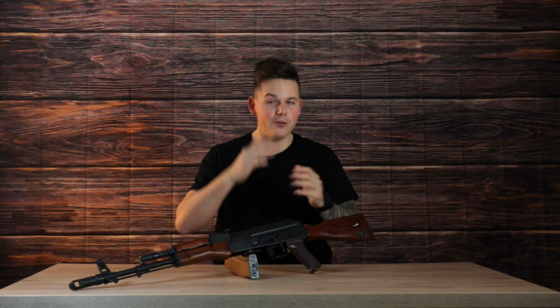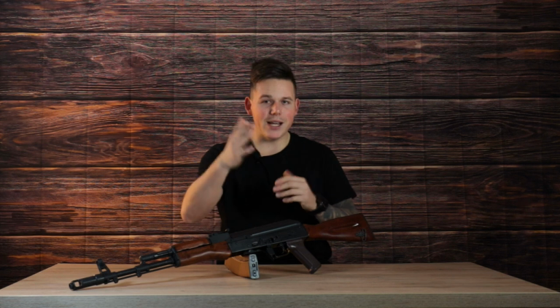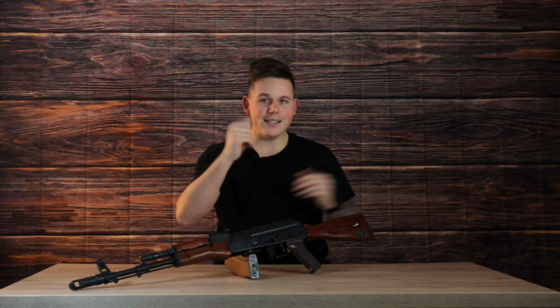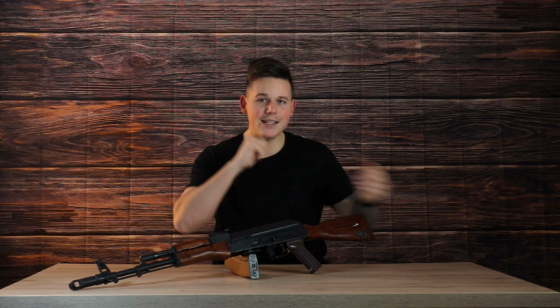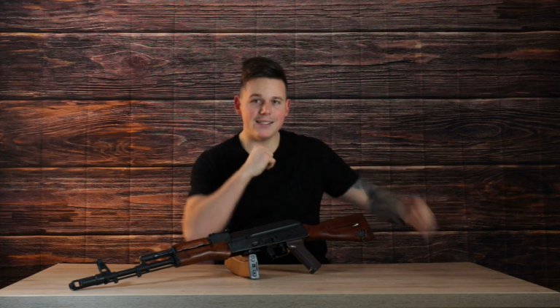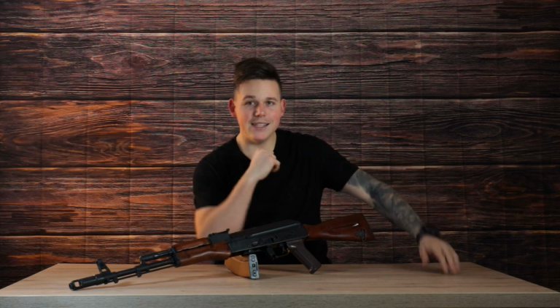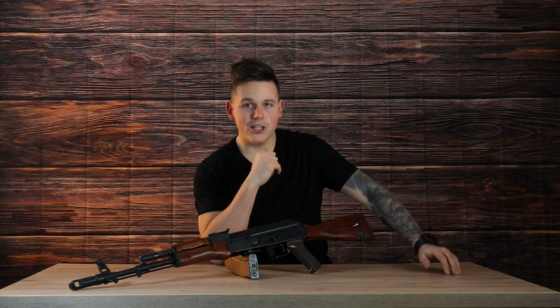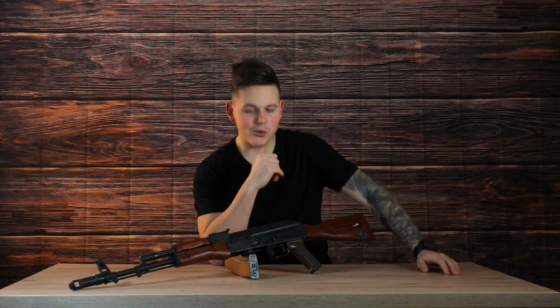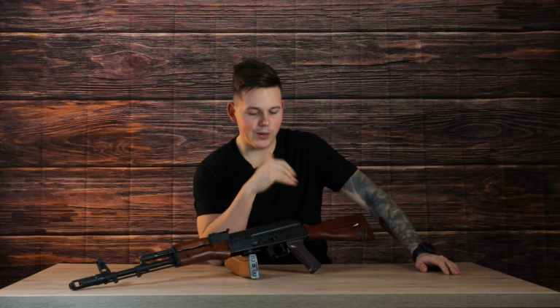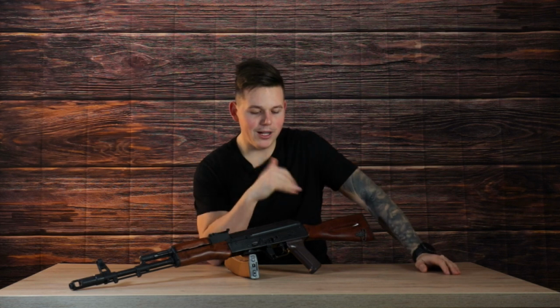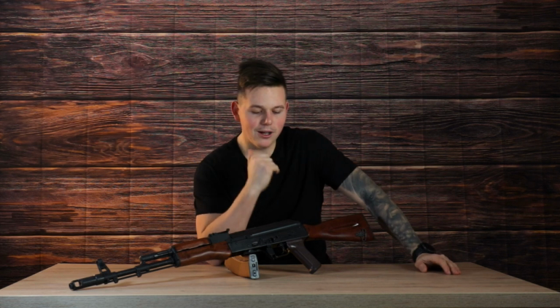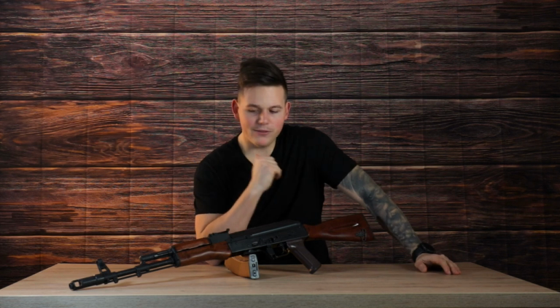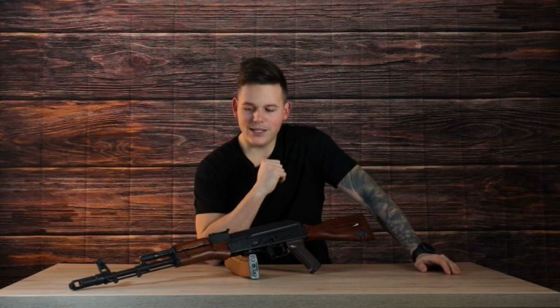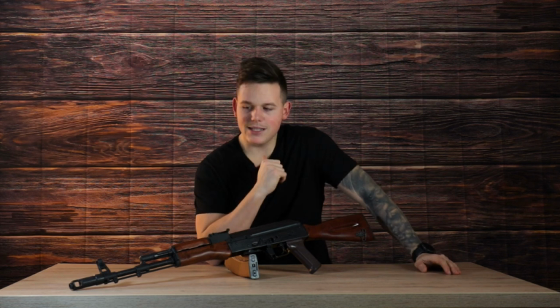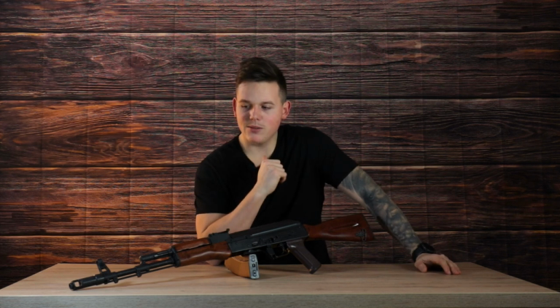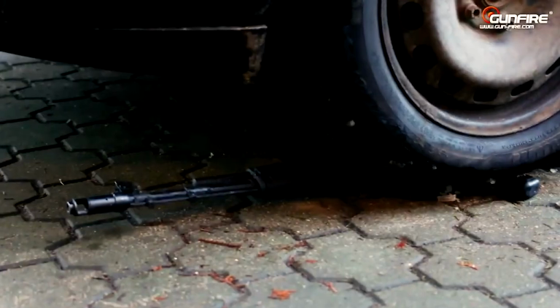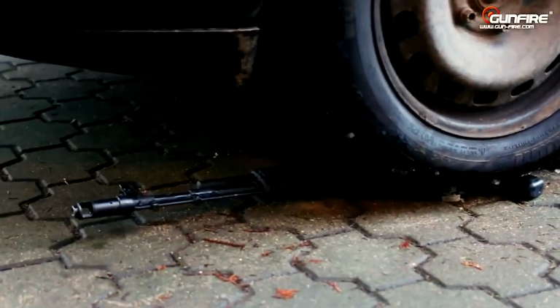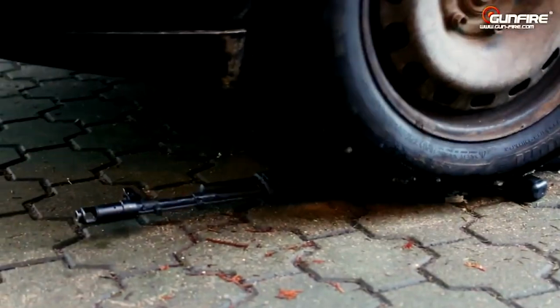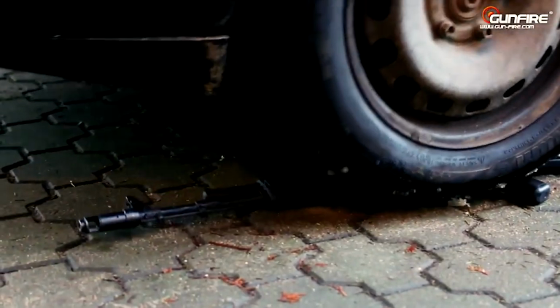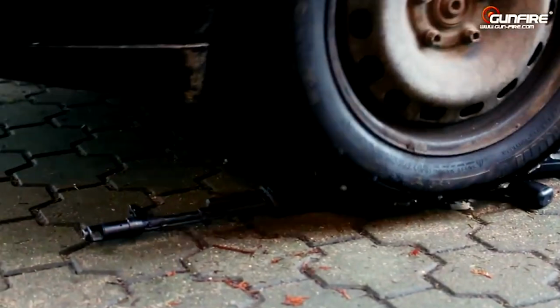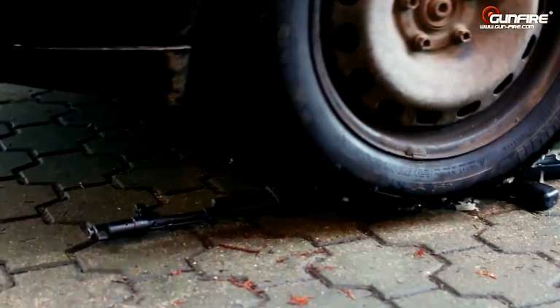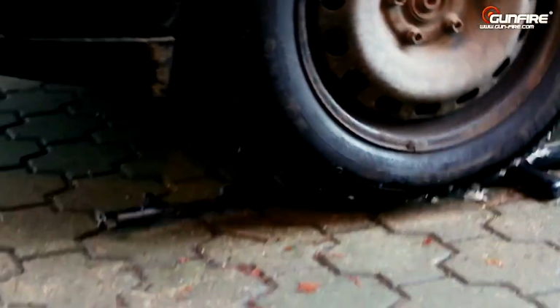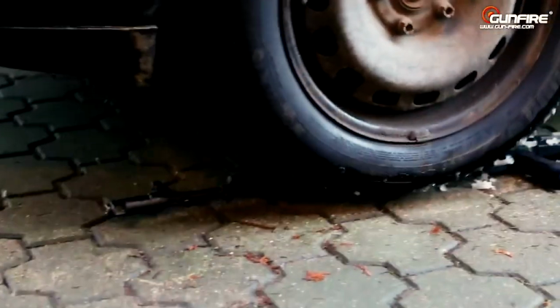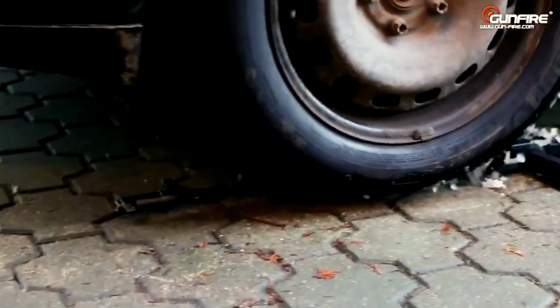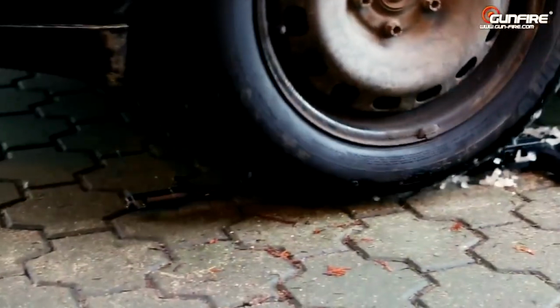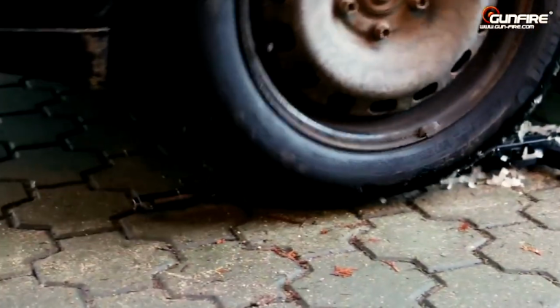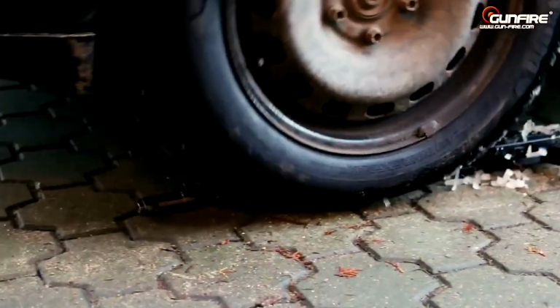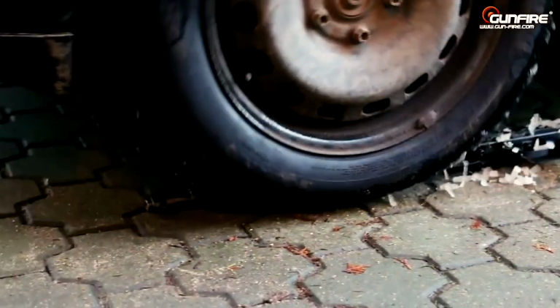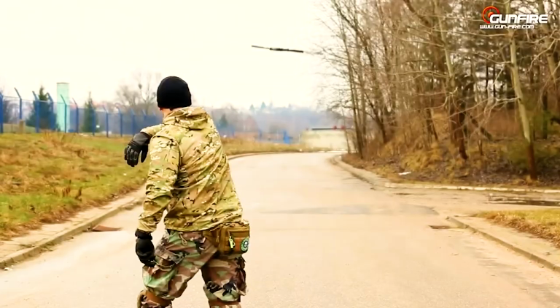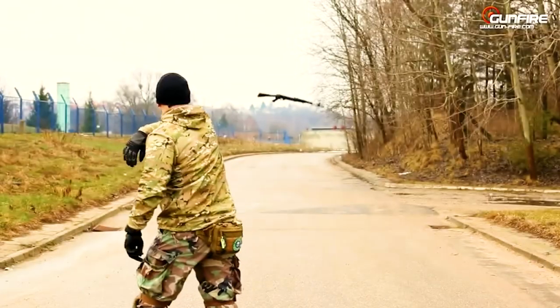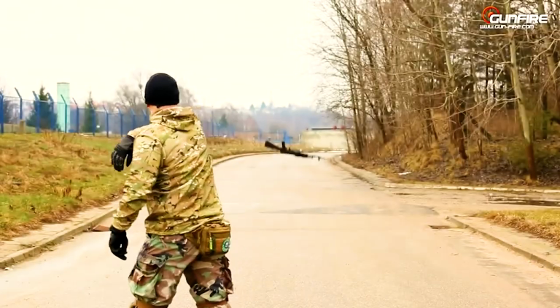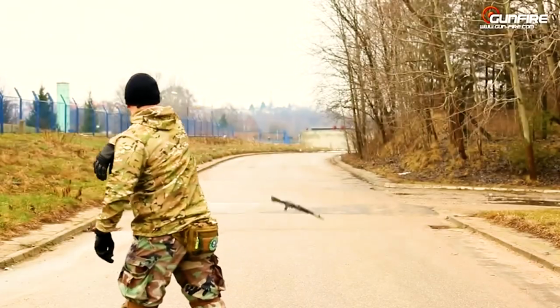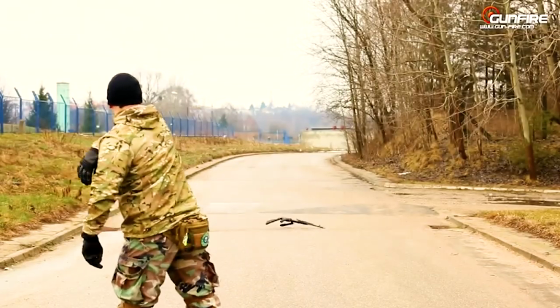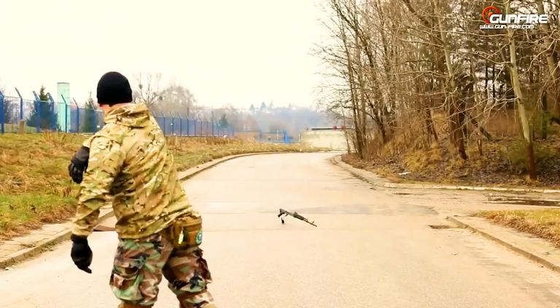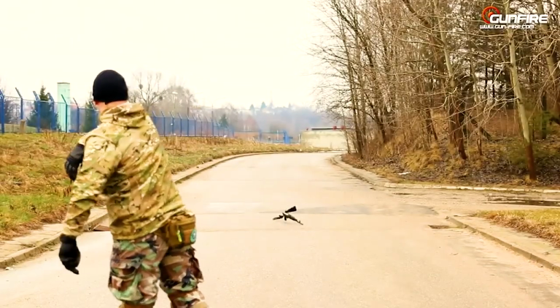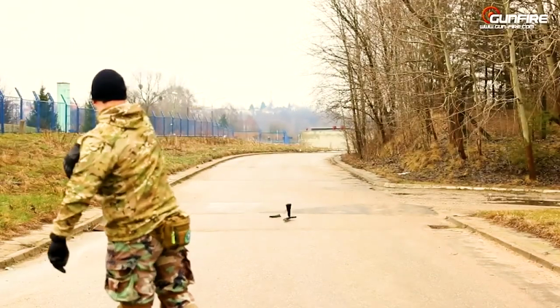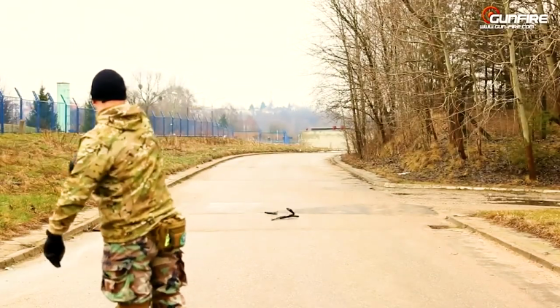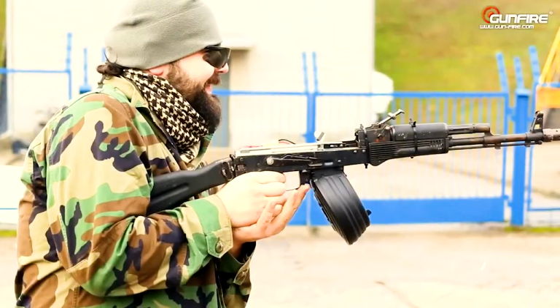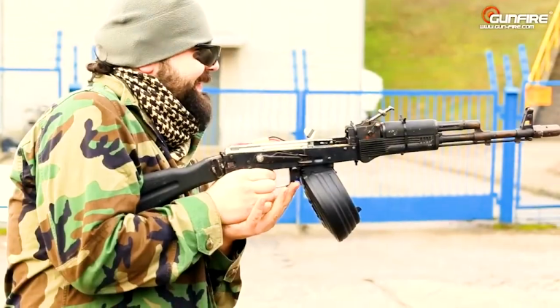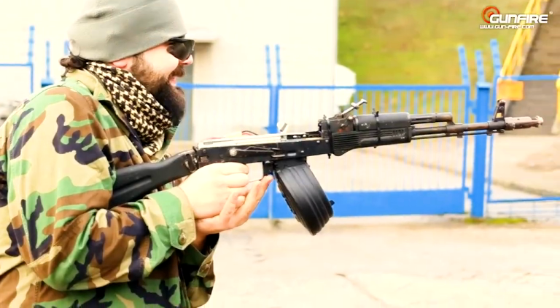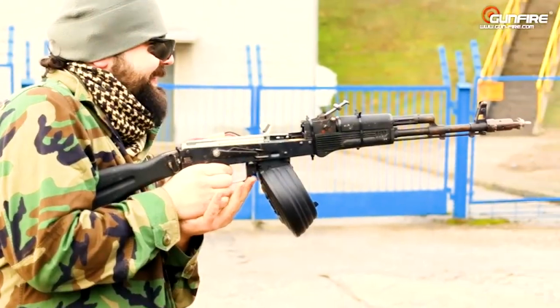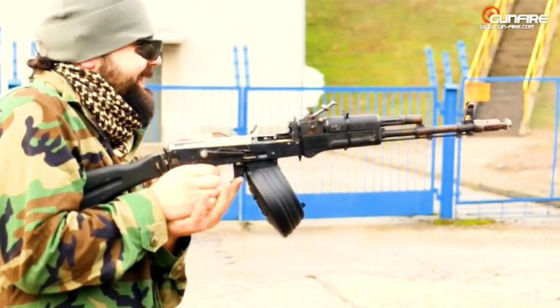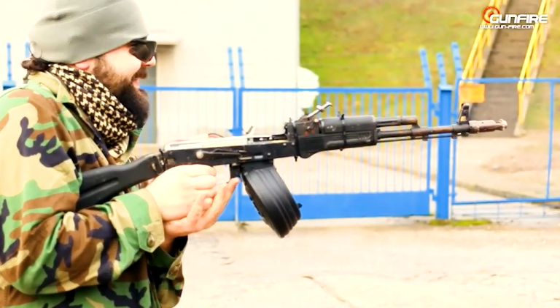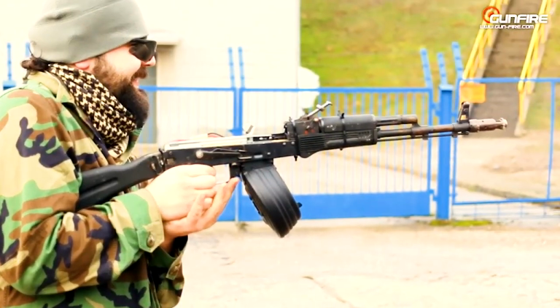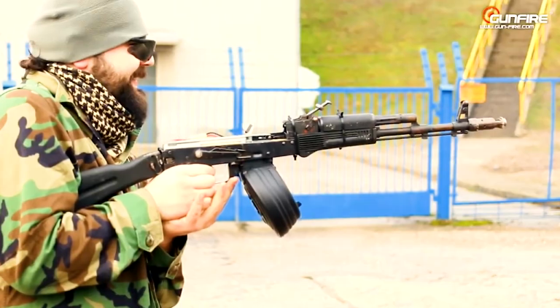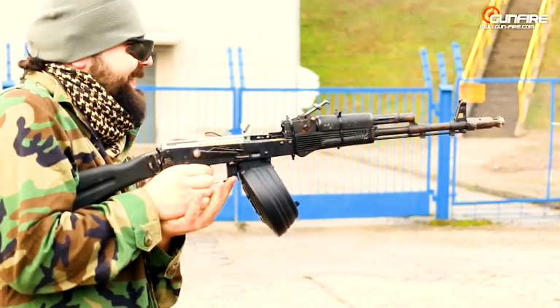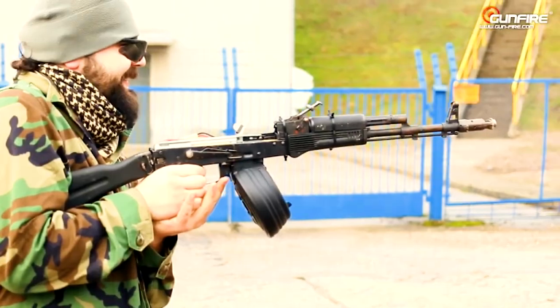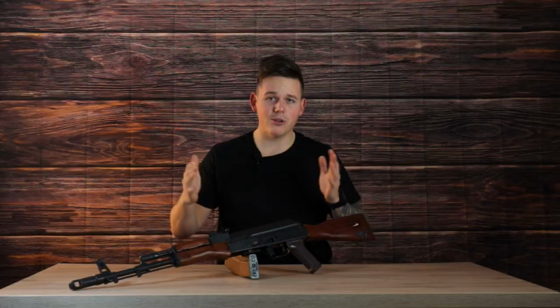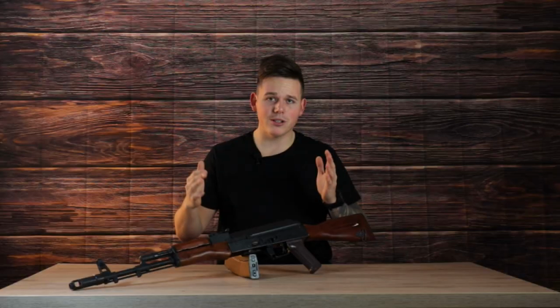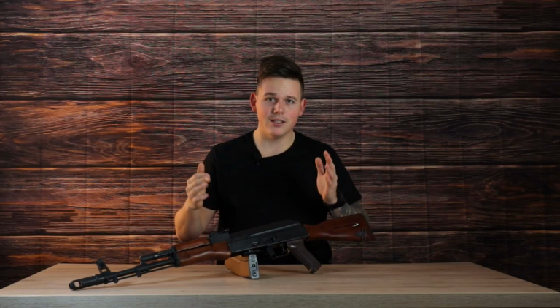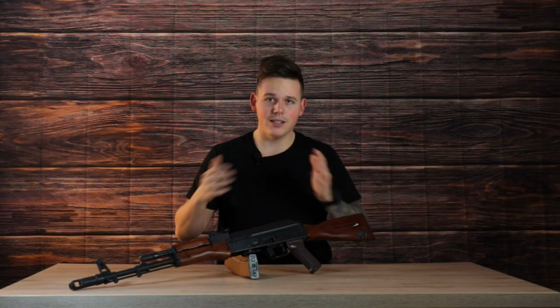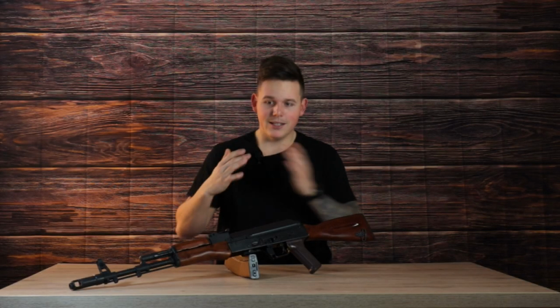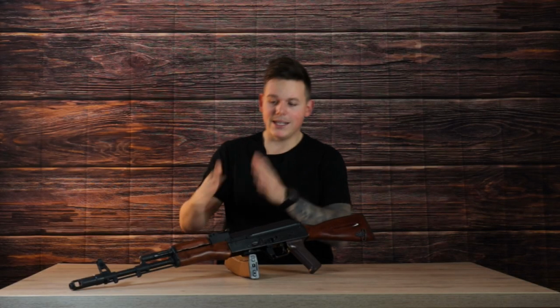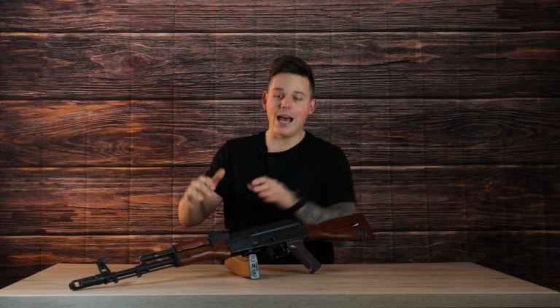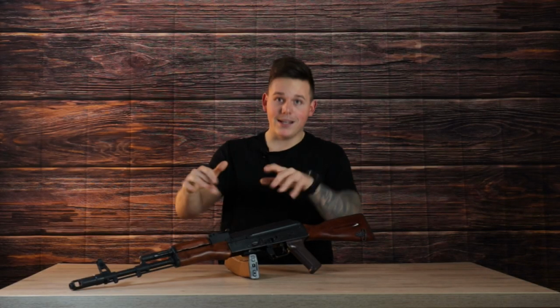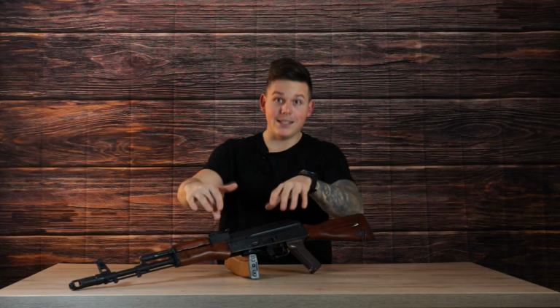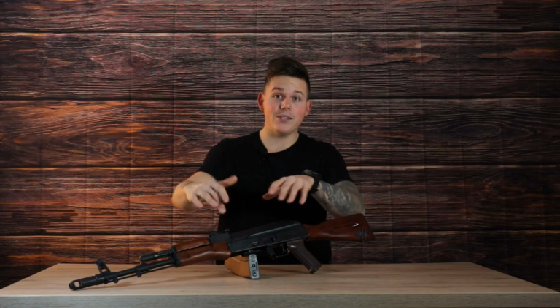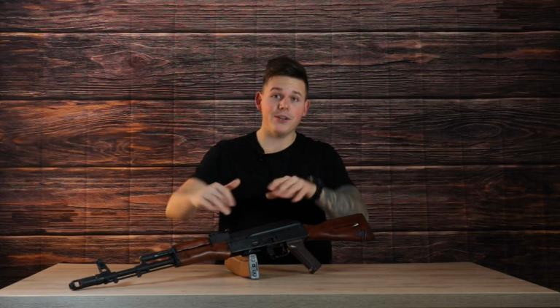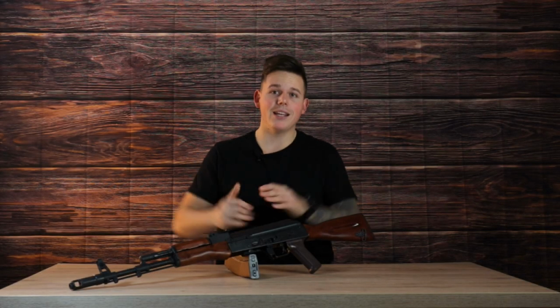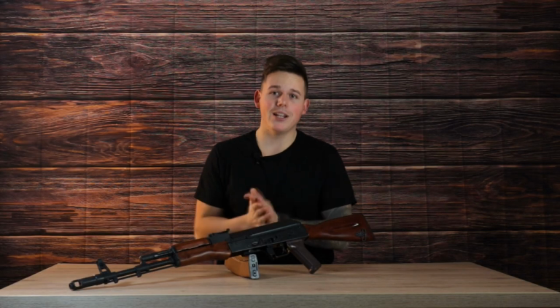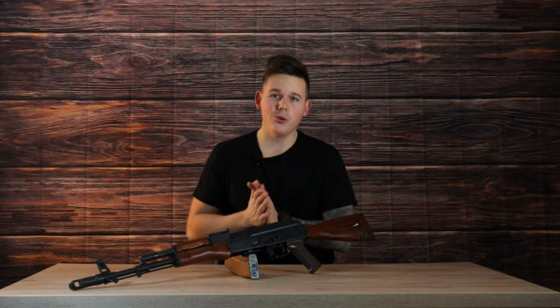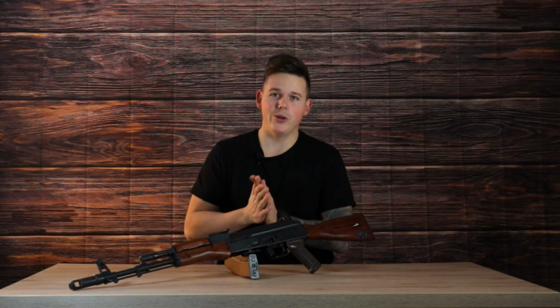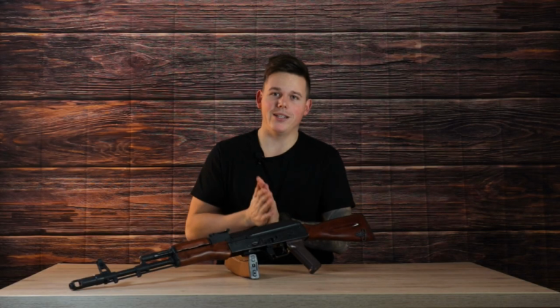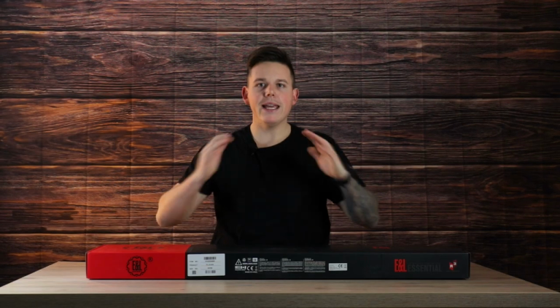Do you guys have seen the trailer of this — when they drive over it with a car, smash it on concrete, and it still works? Yeah, this thing can do it!